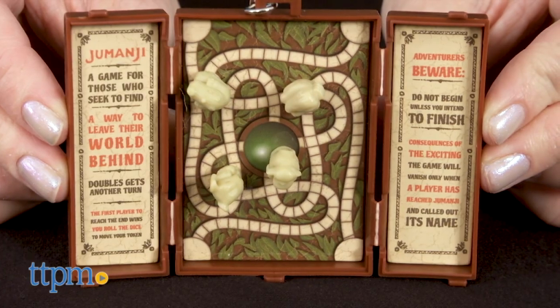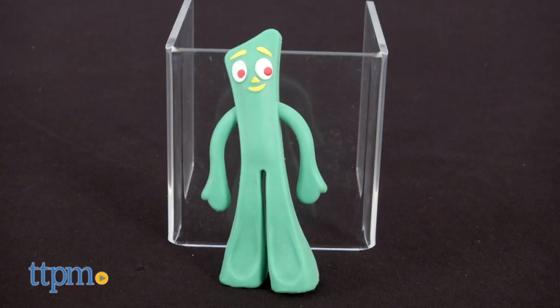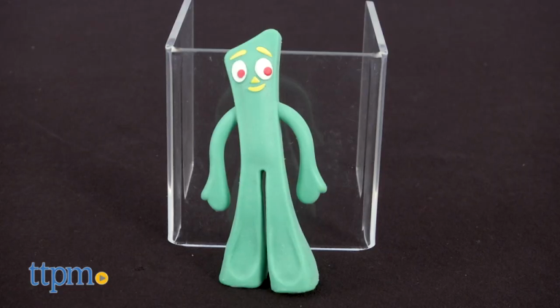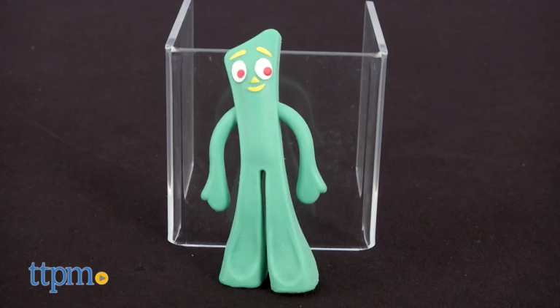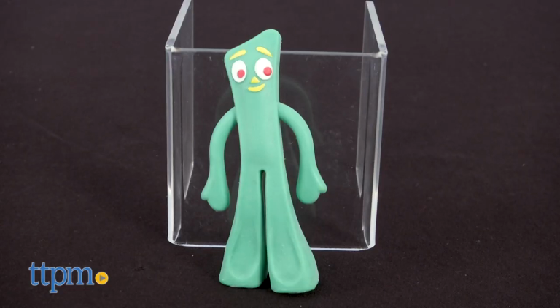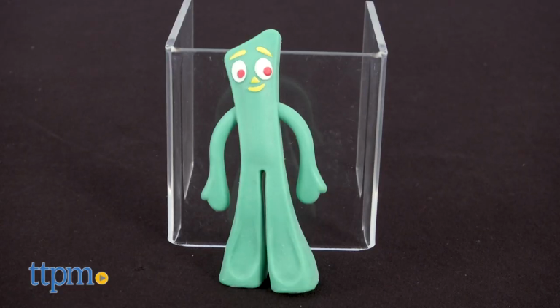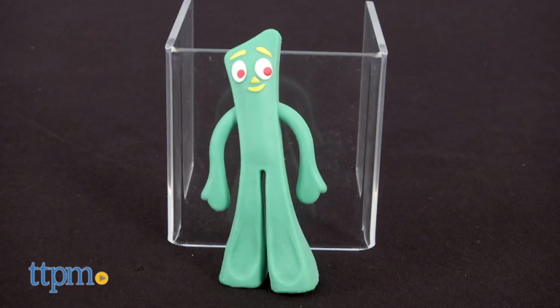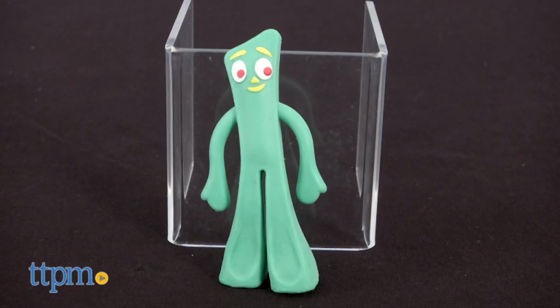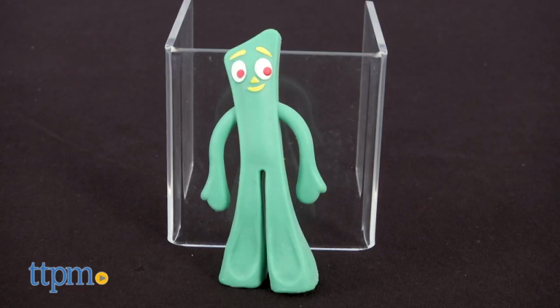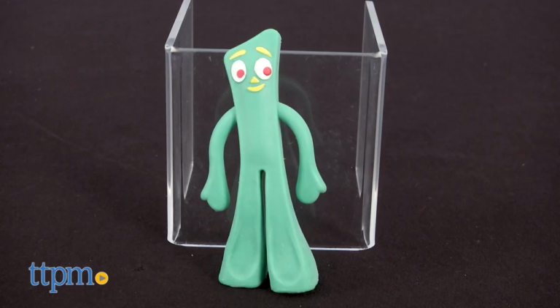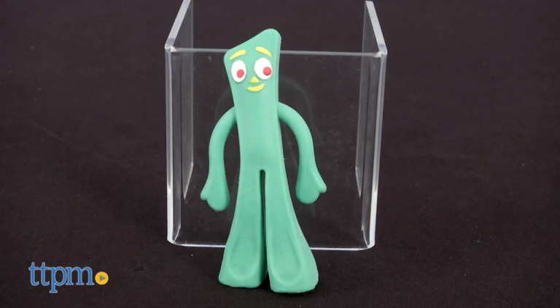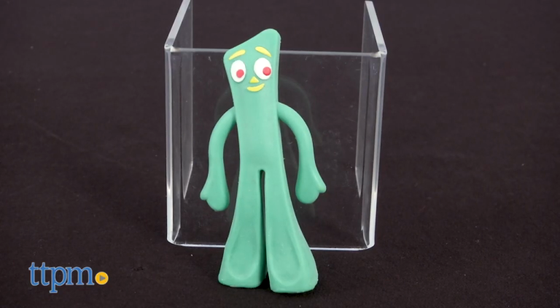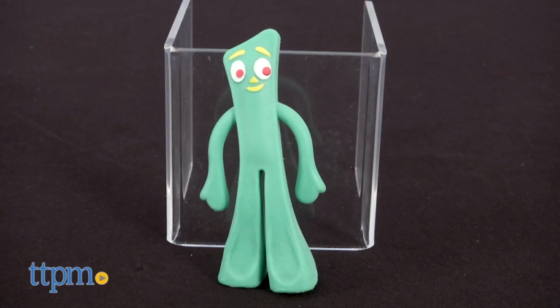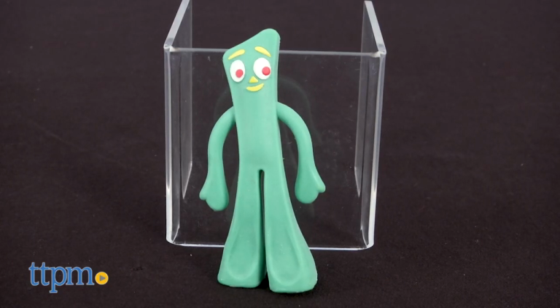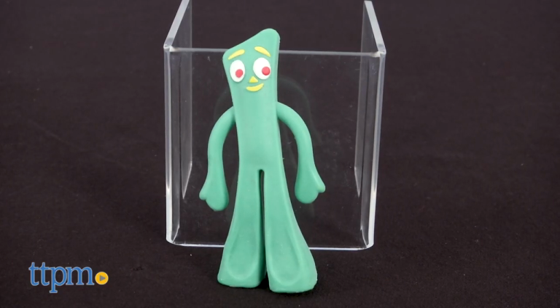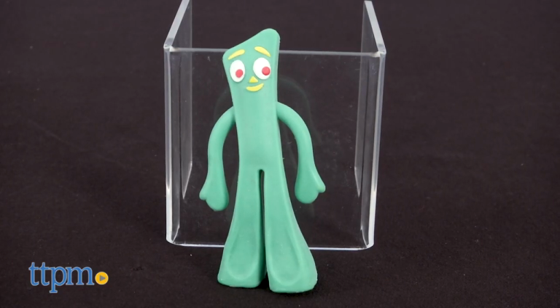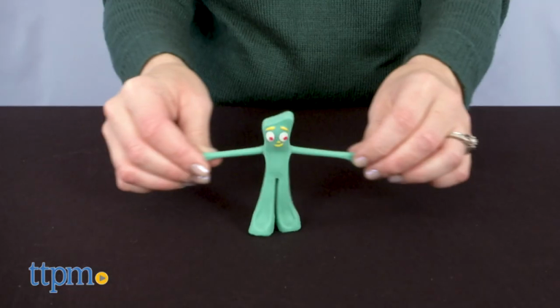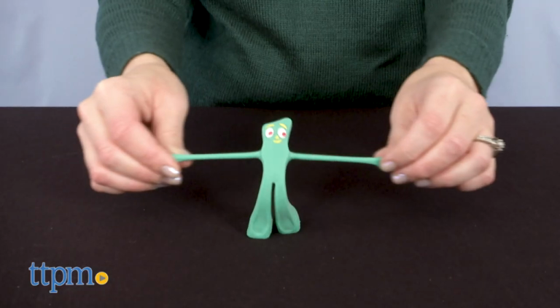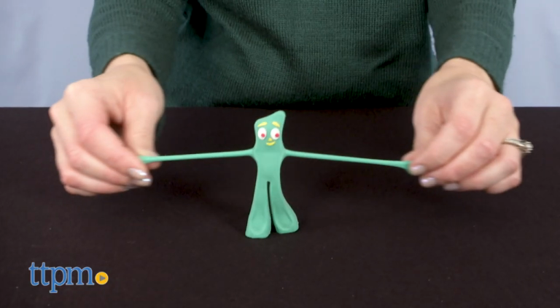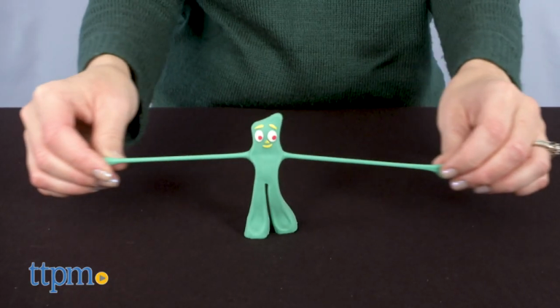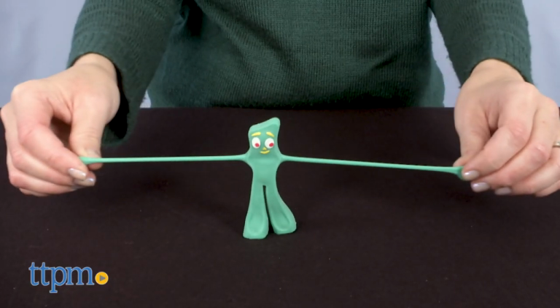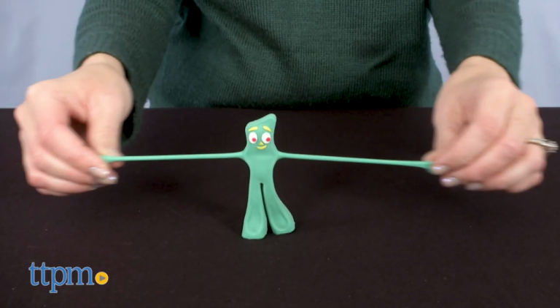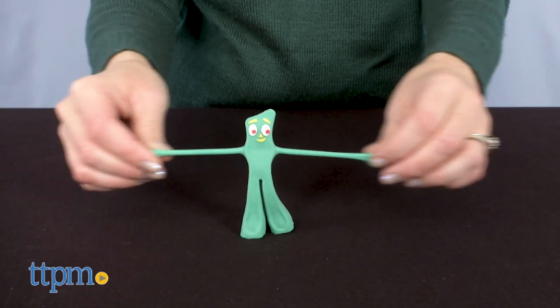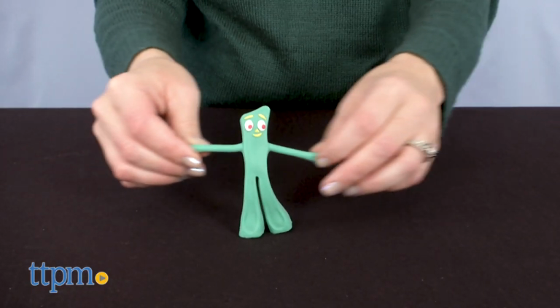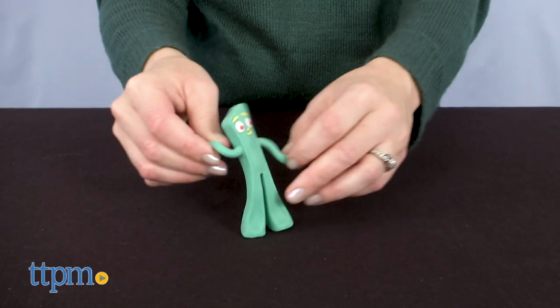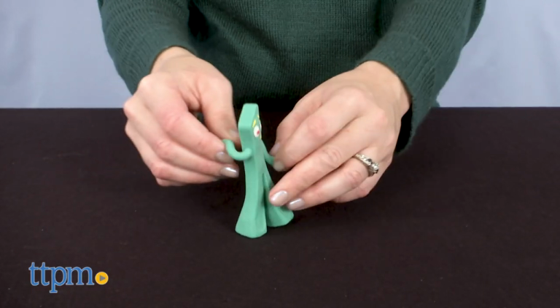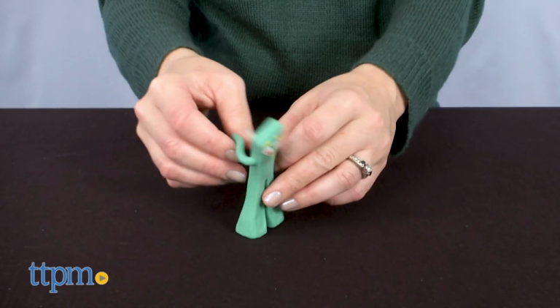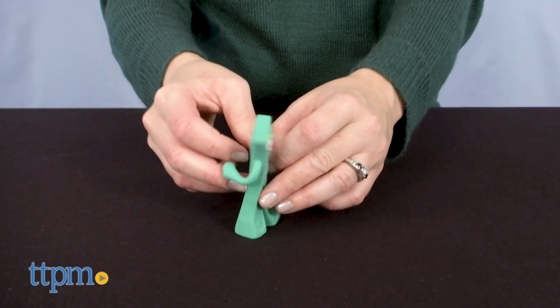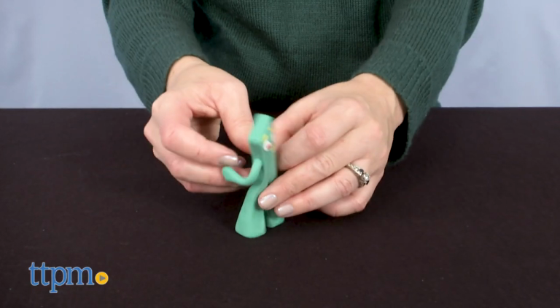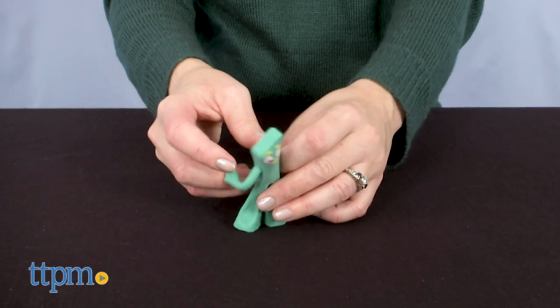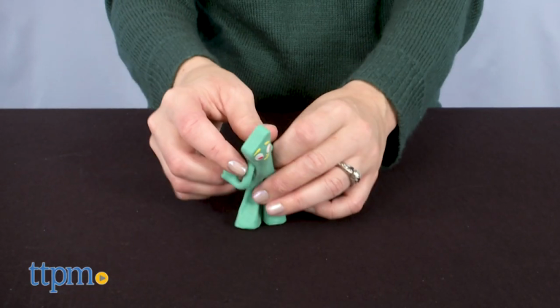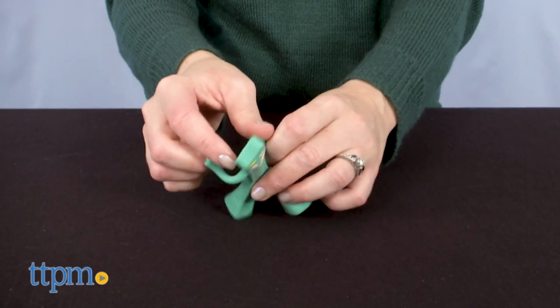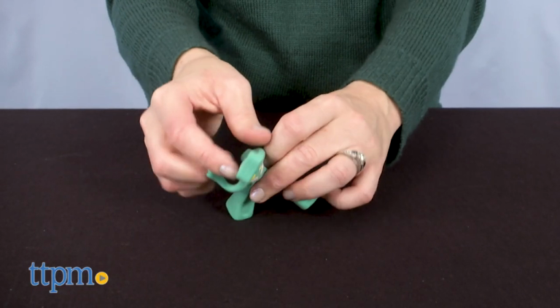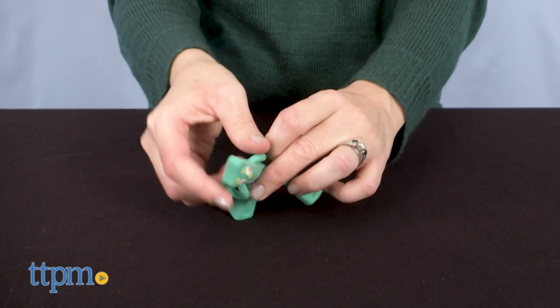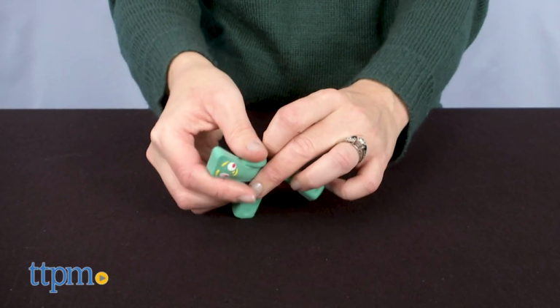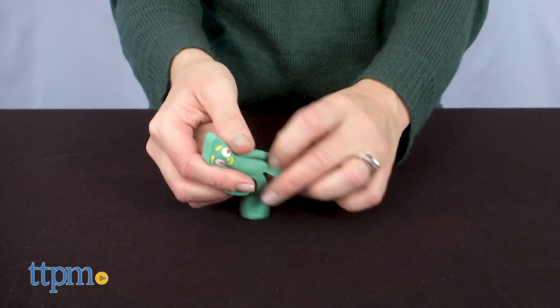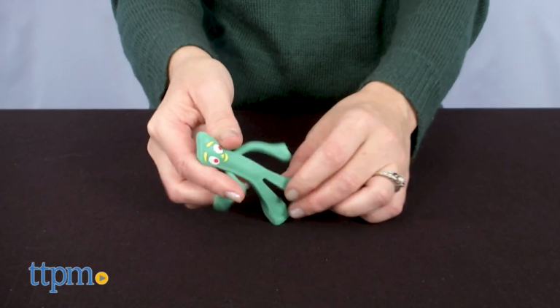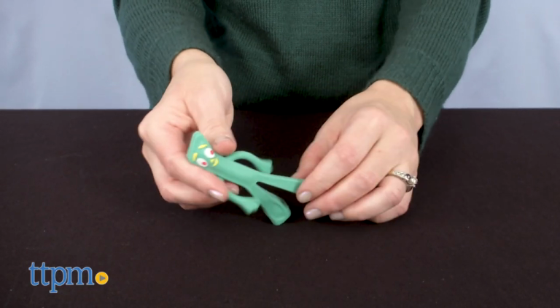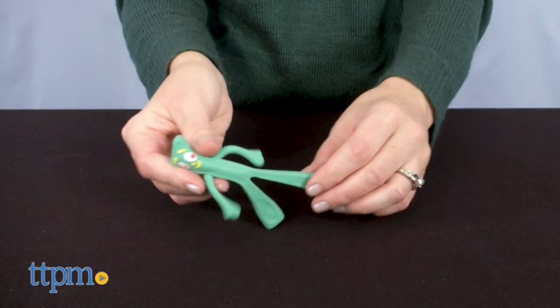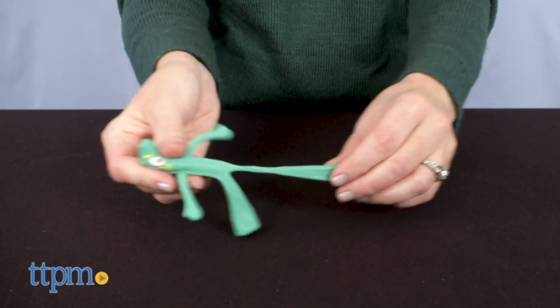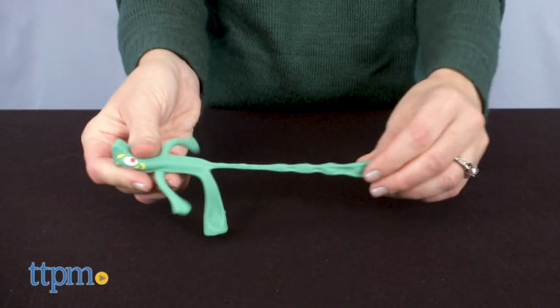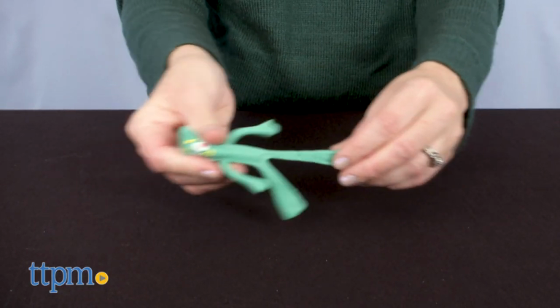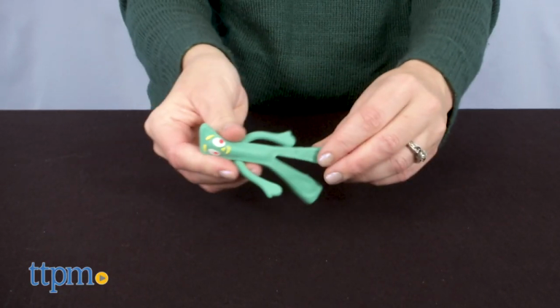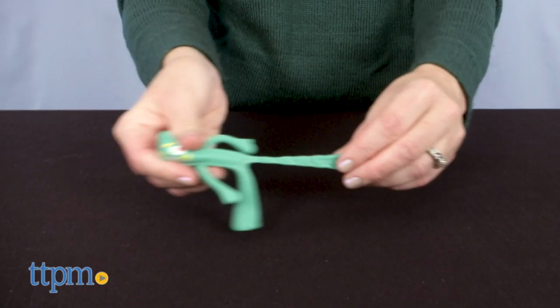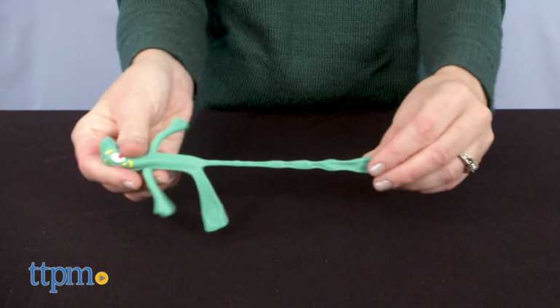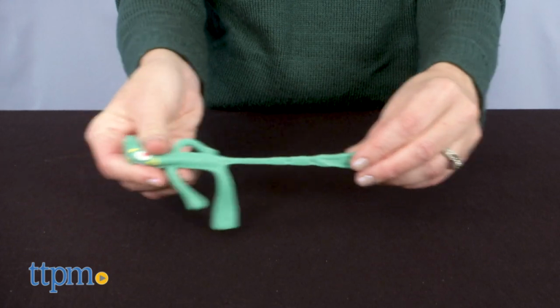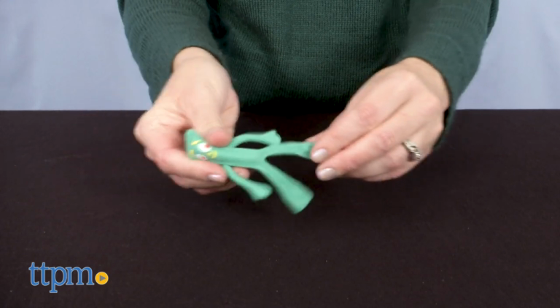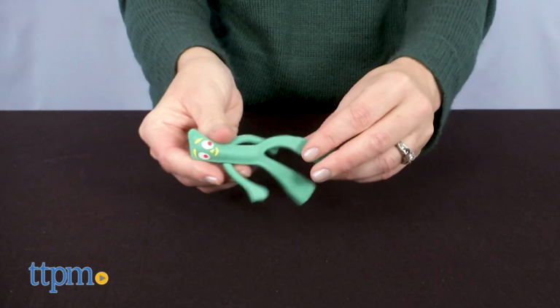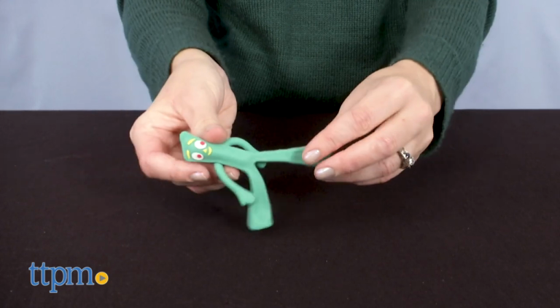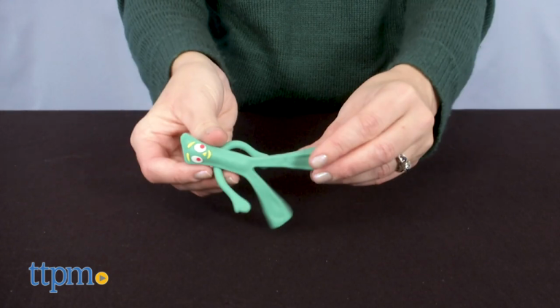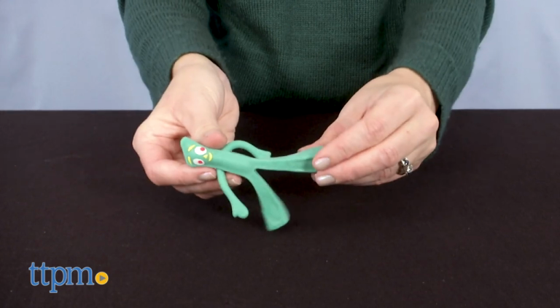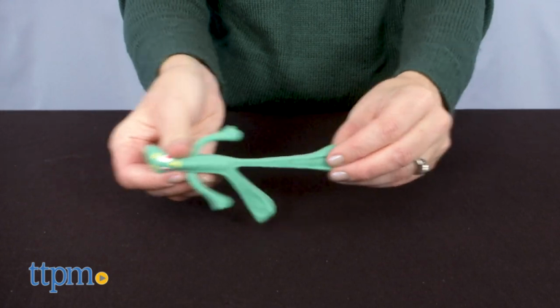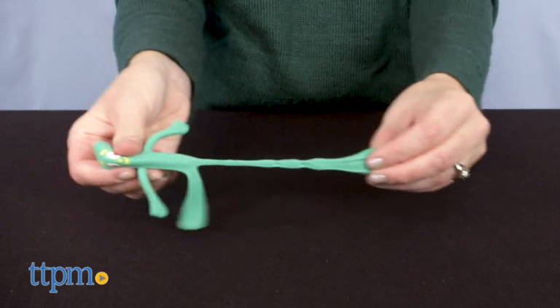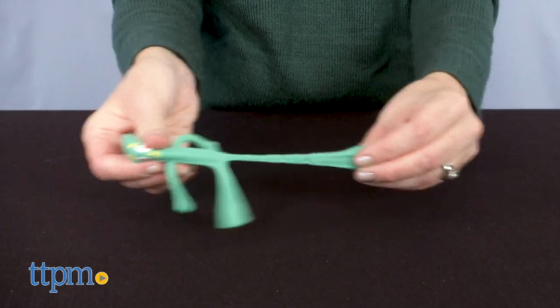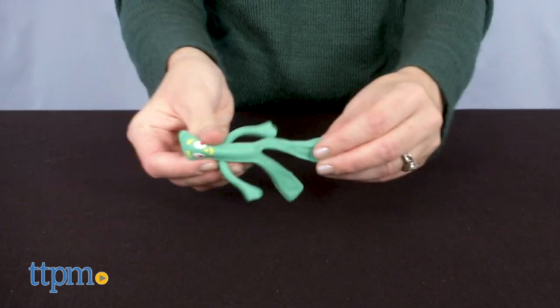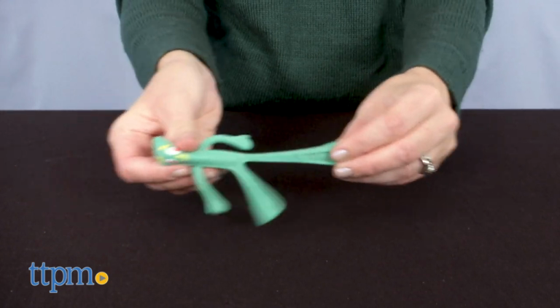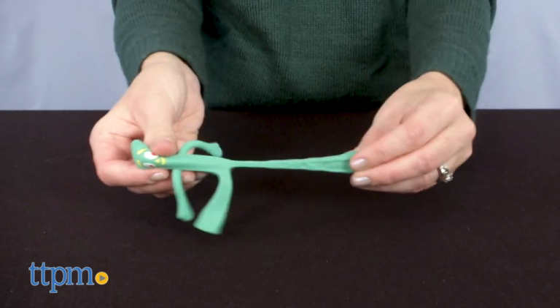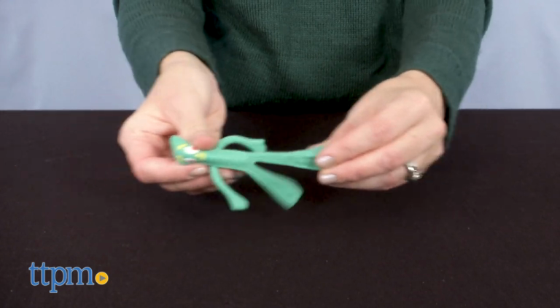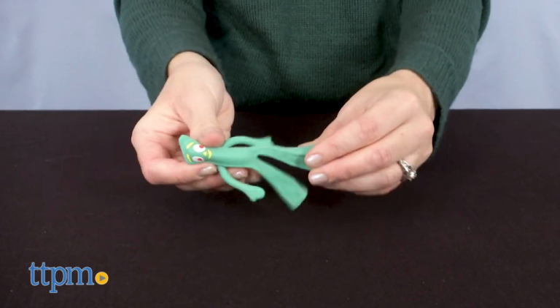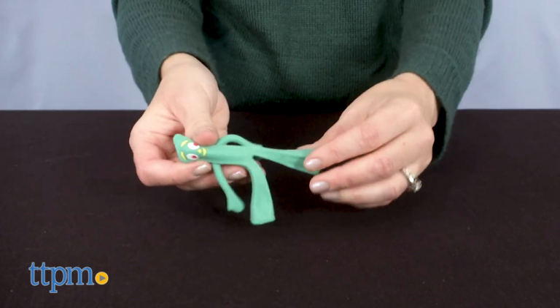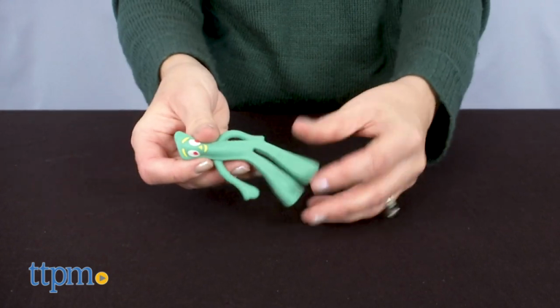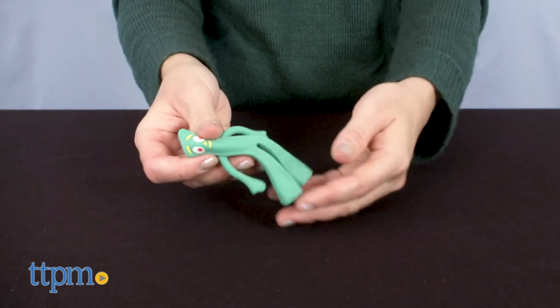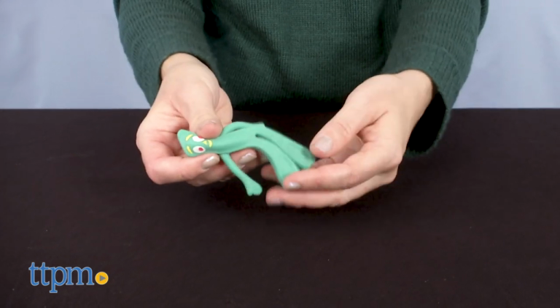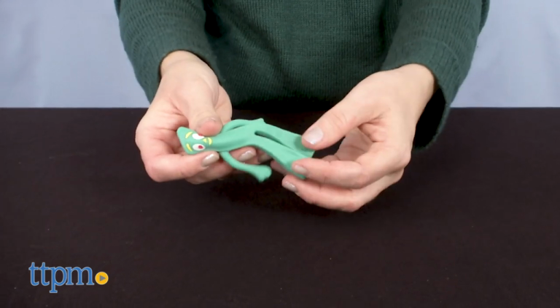The World's Smallest Gumby is a soft and stretchy Gumby figure that you can pull, twist, and bend for some tactile play with a favorite character.